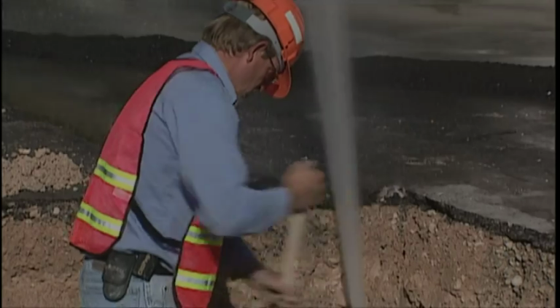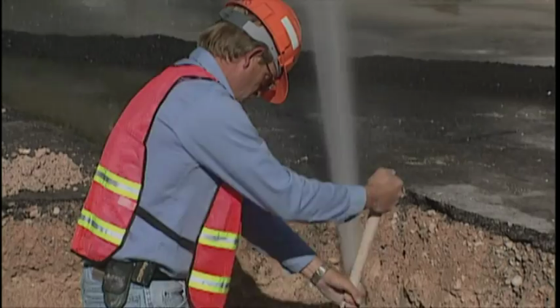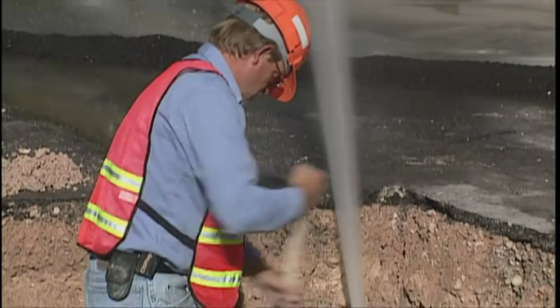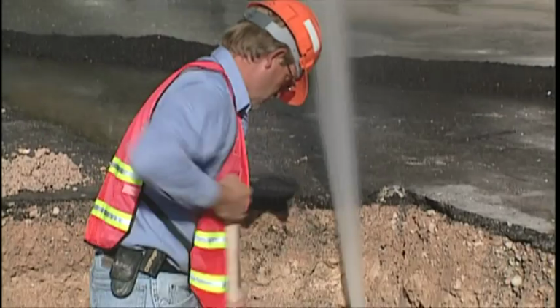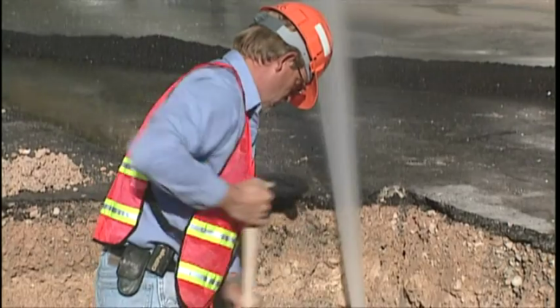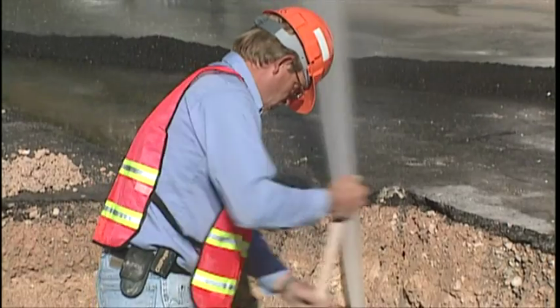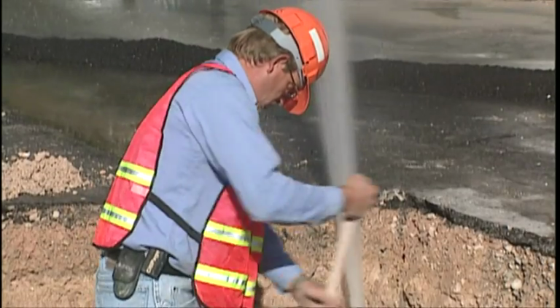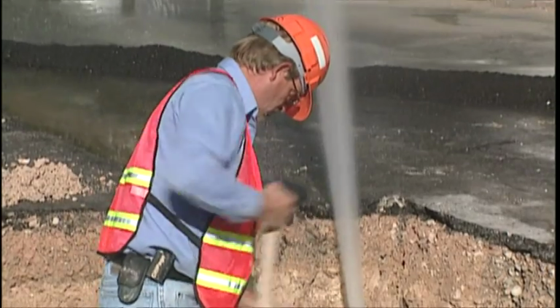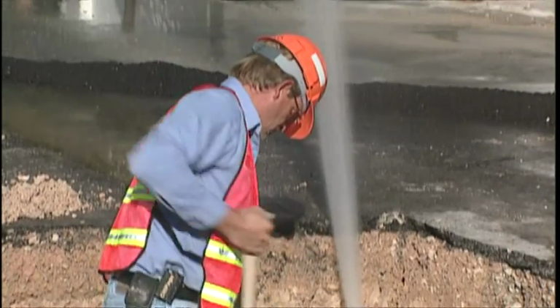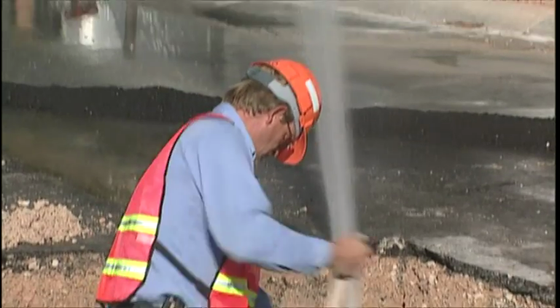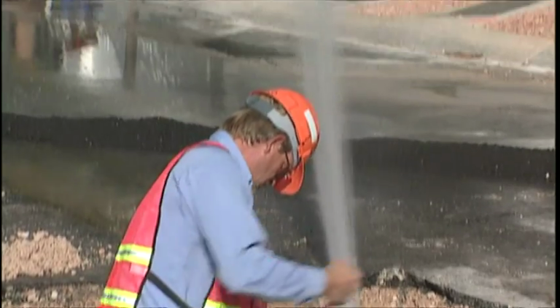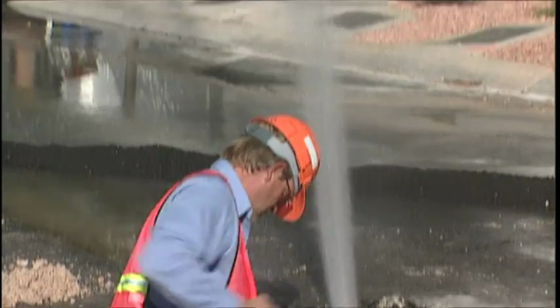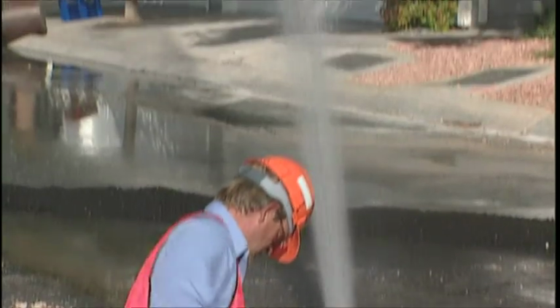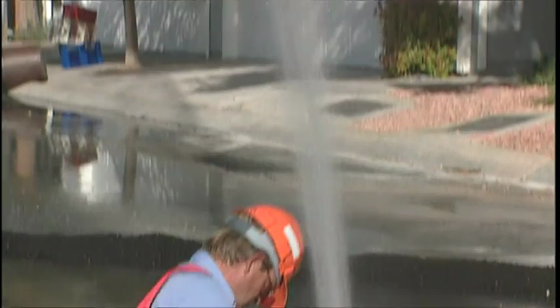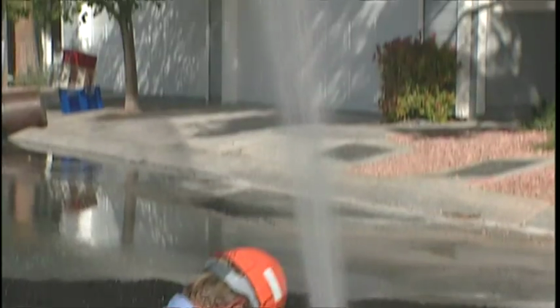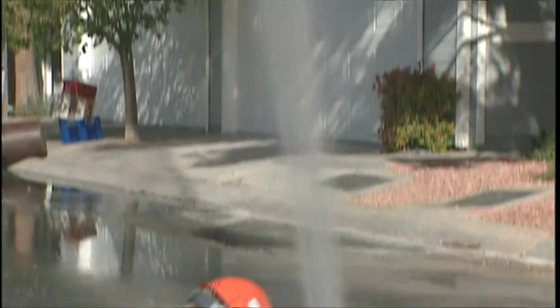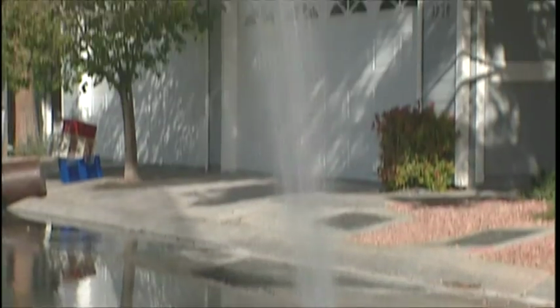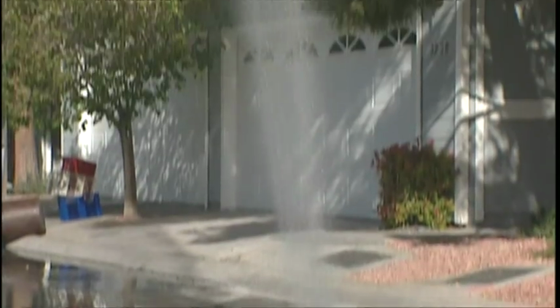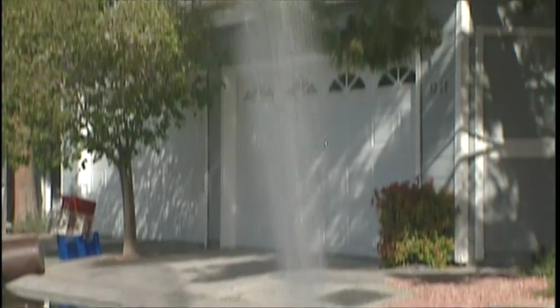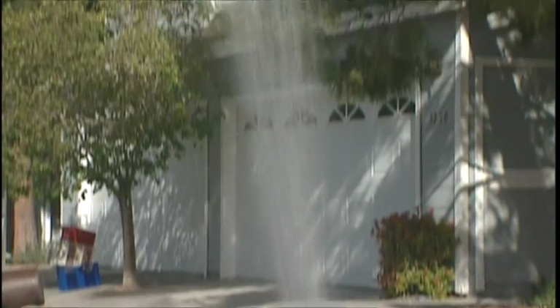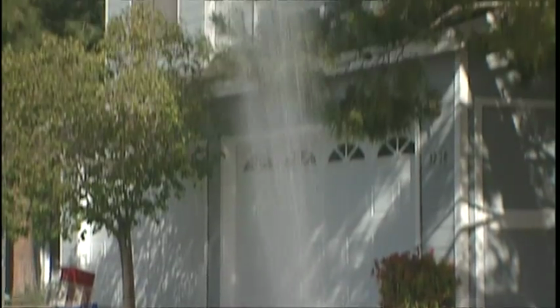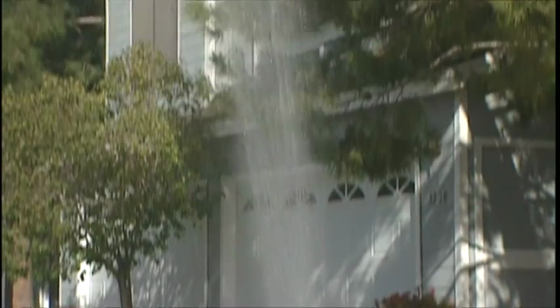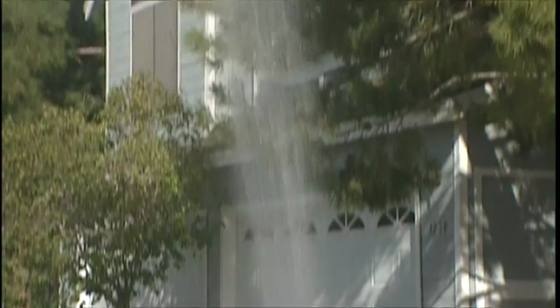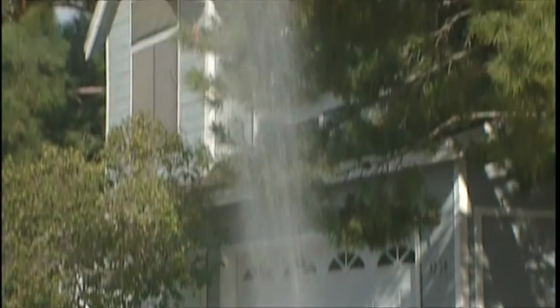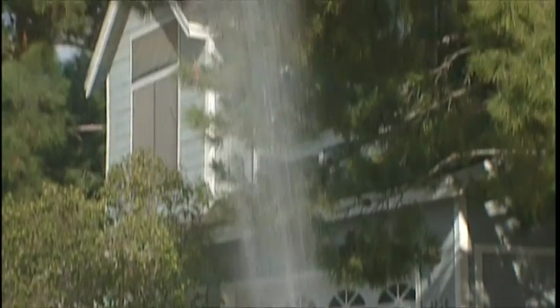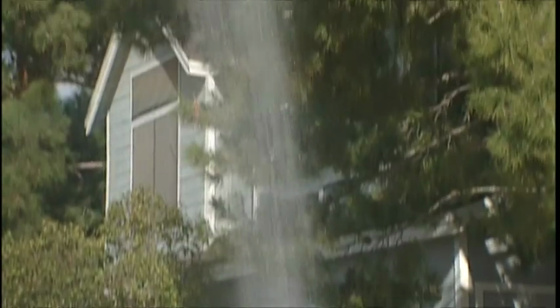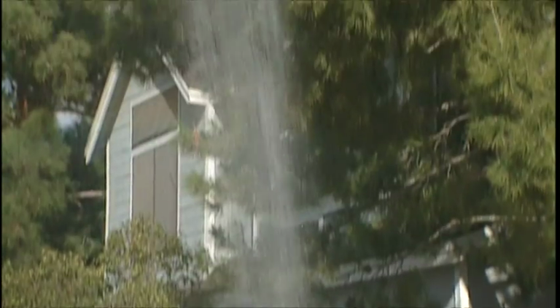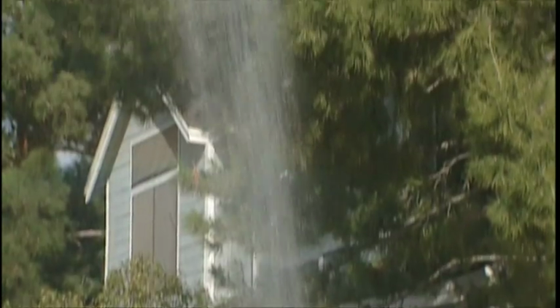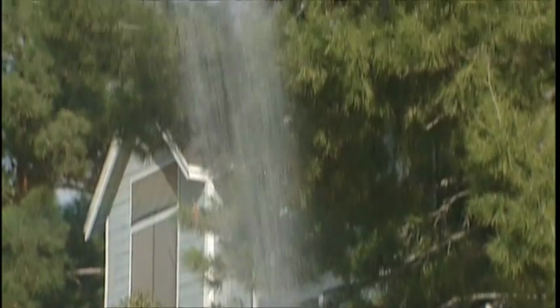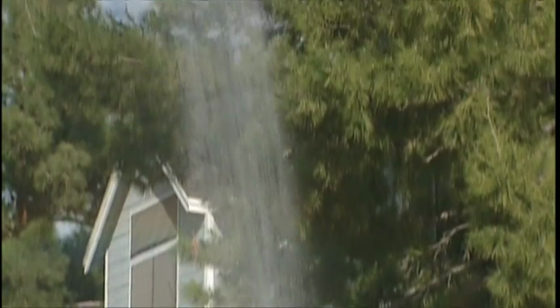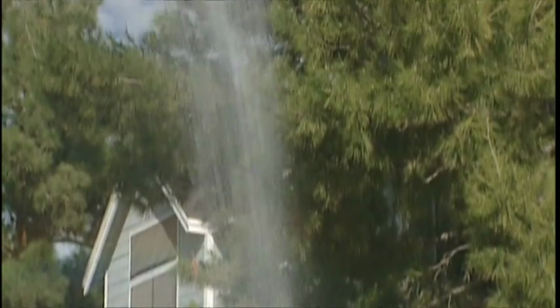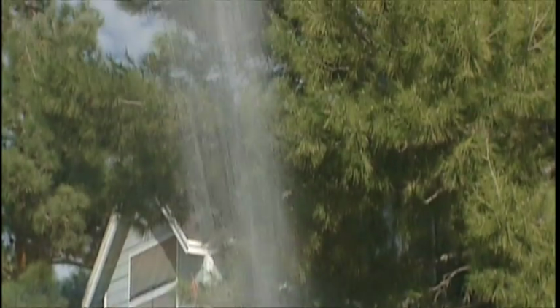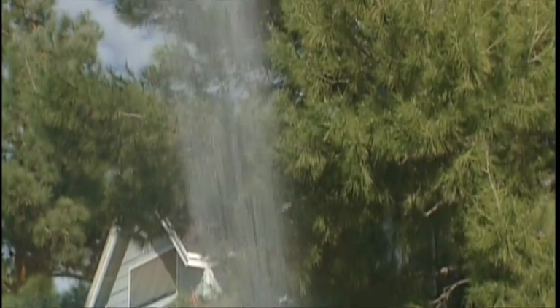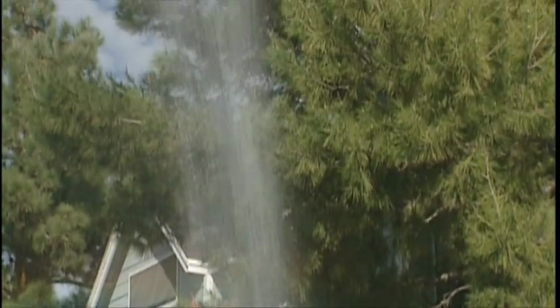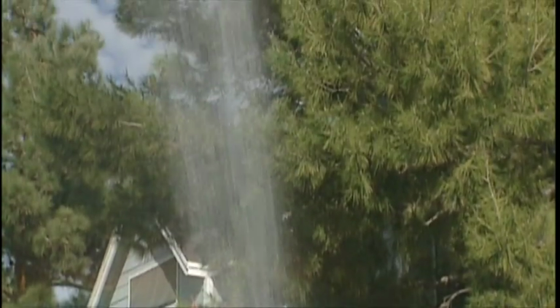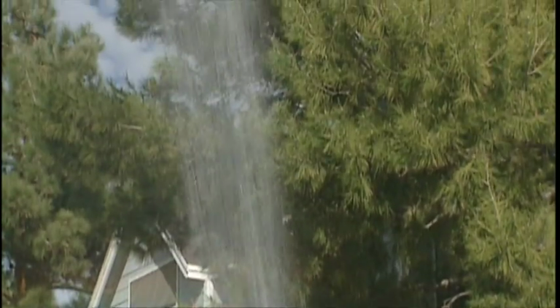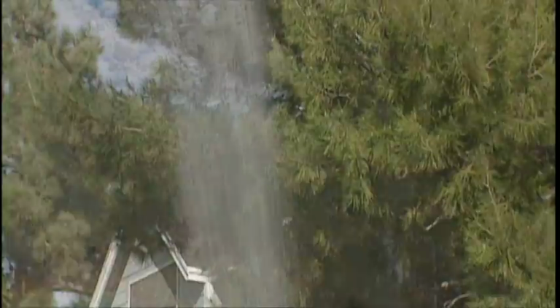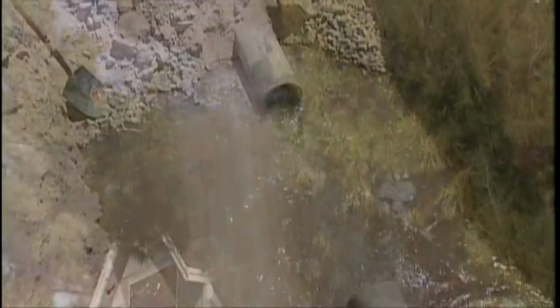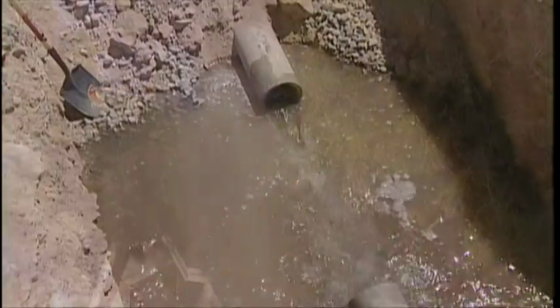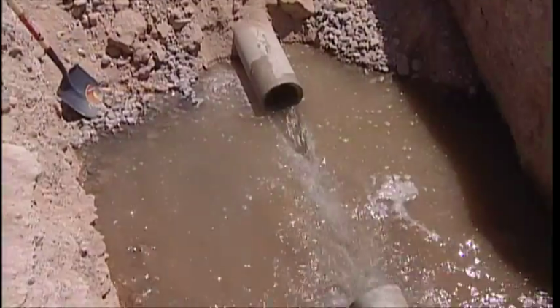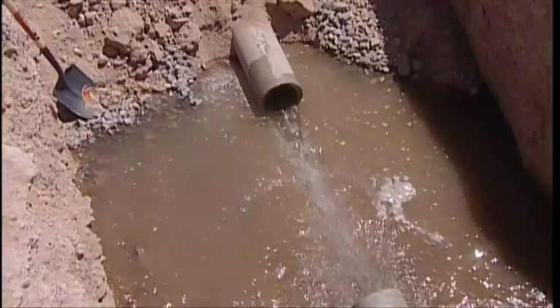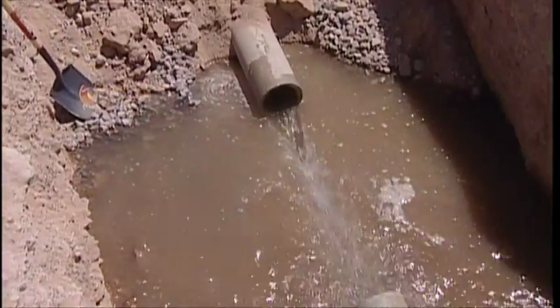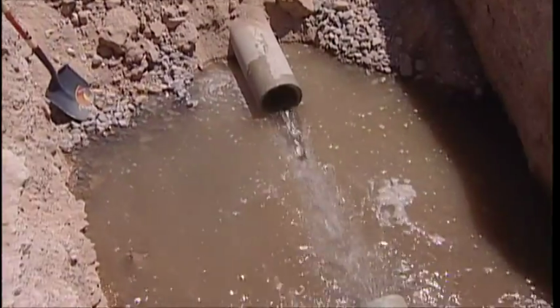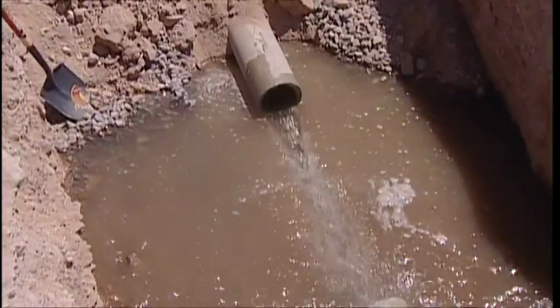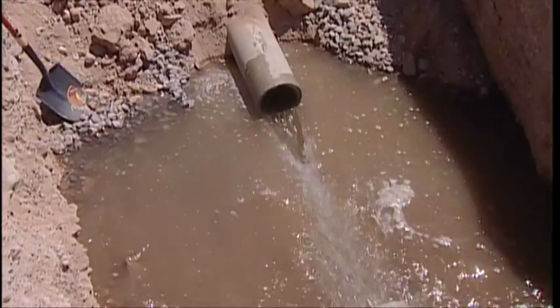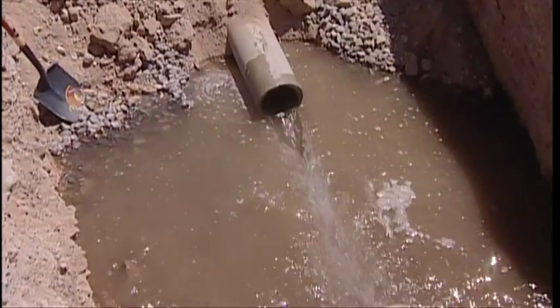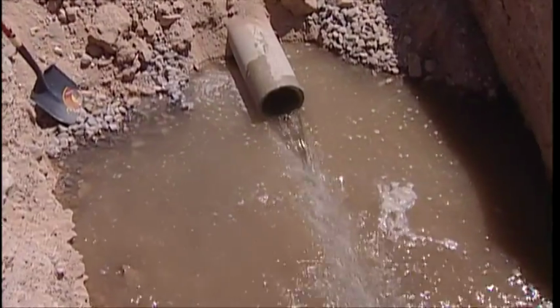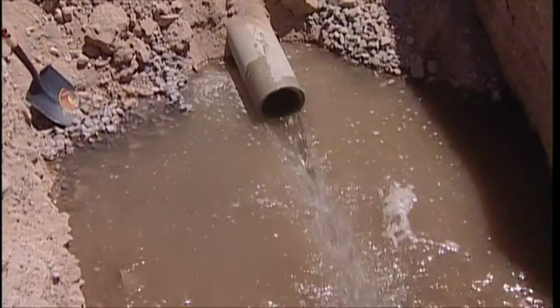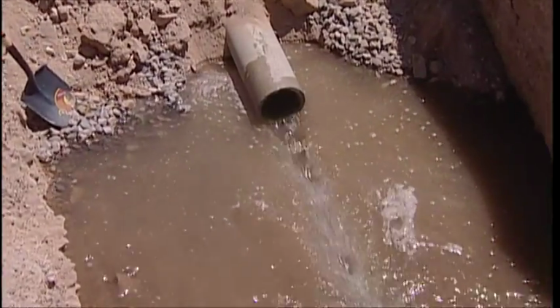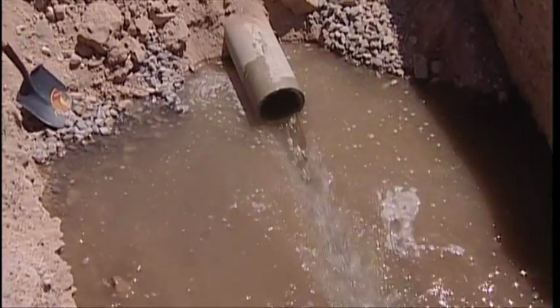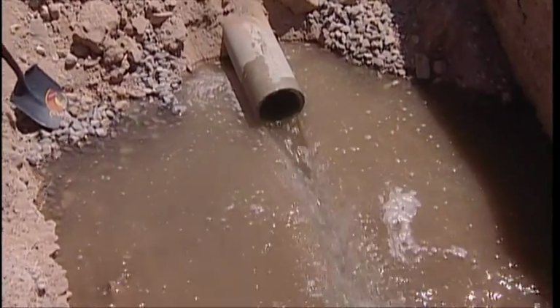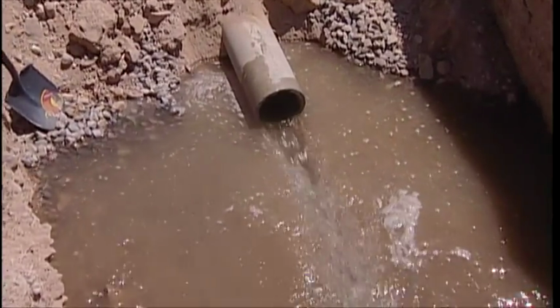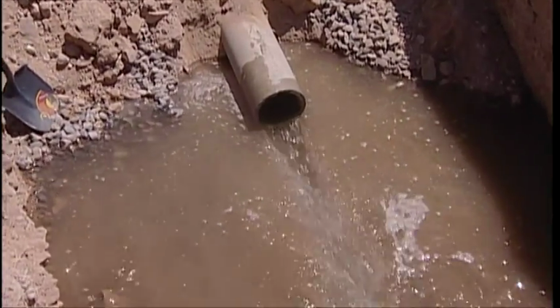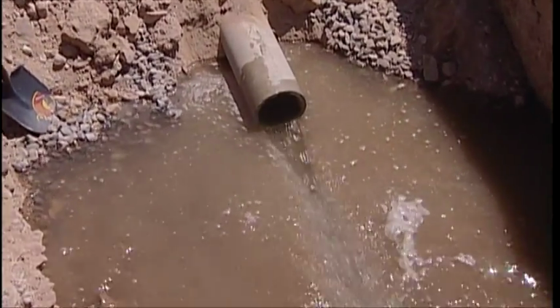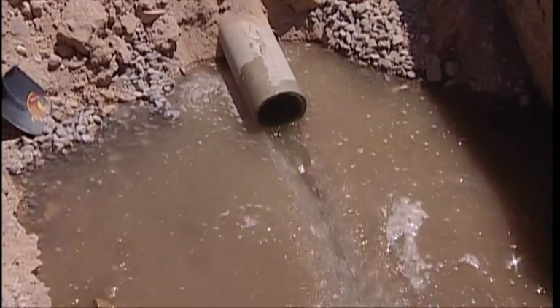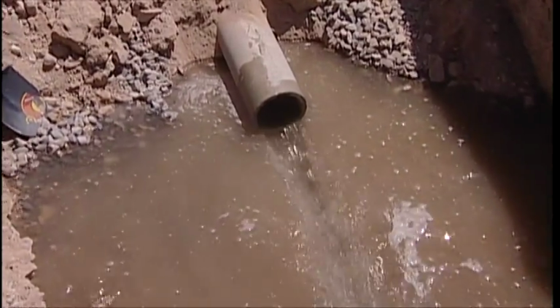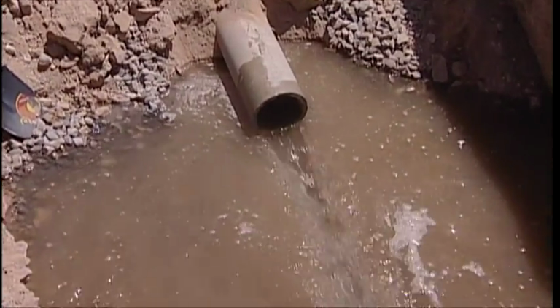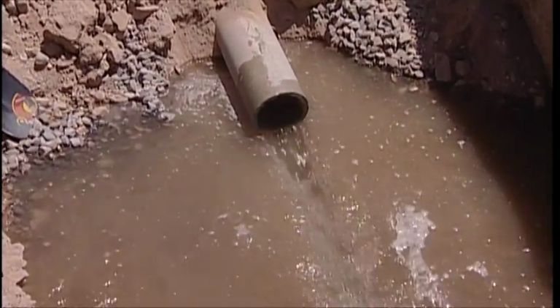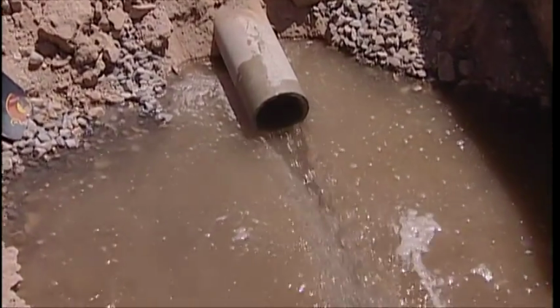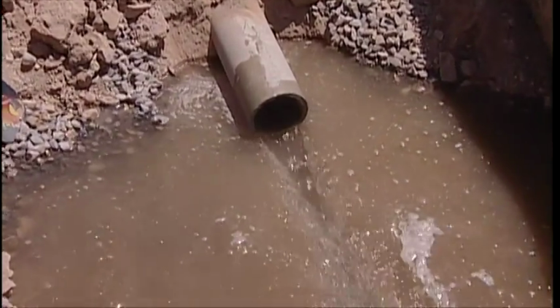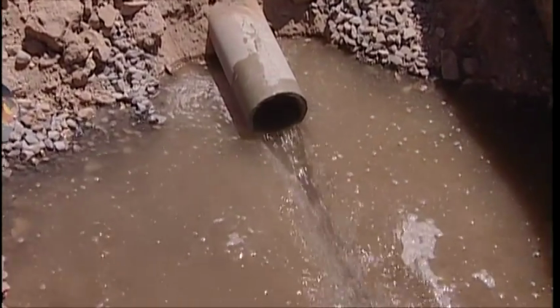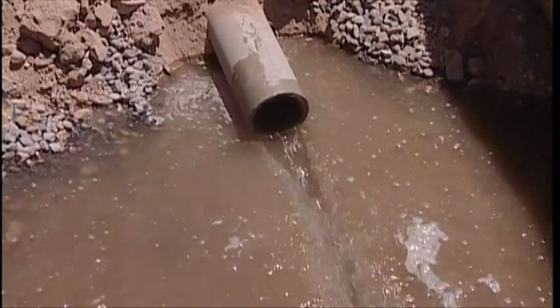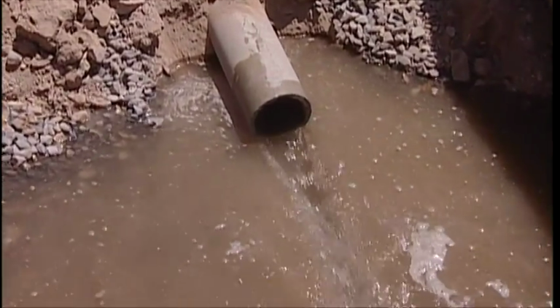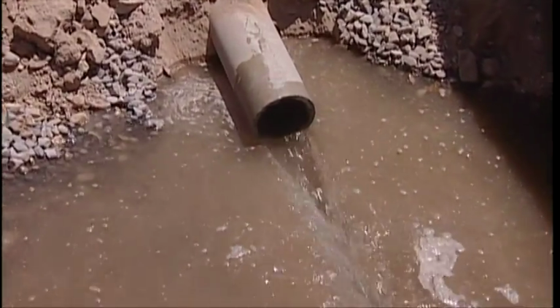Leaks, big and small, waste water. At home, they can drive up your water bill. In large pipelines, they can erupt into a major disaster.